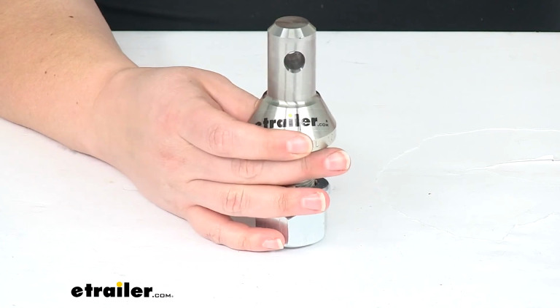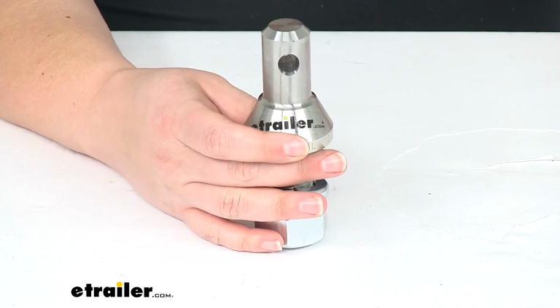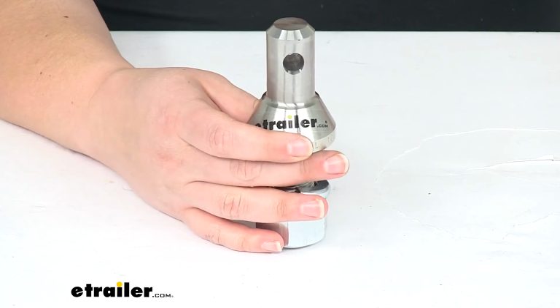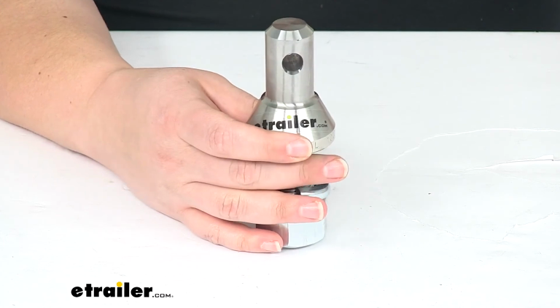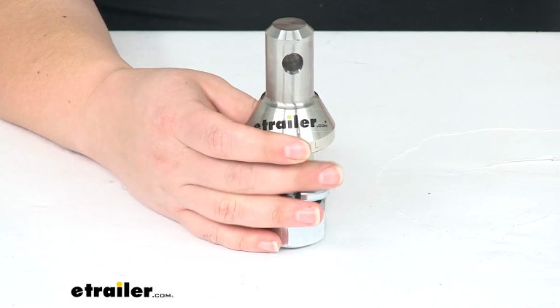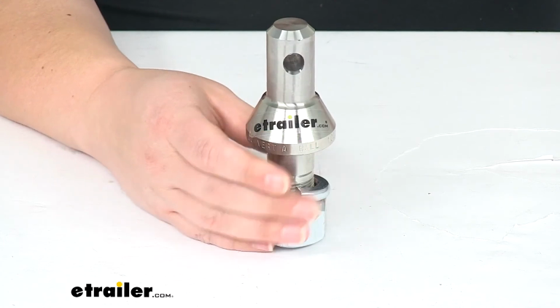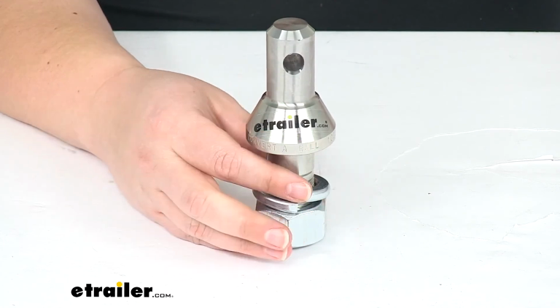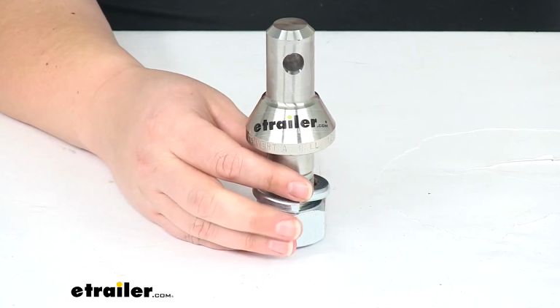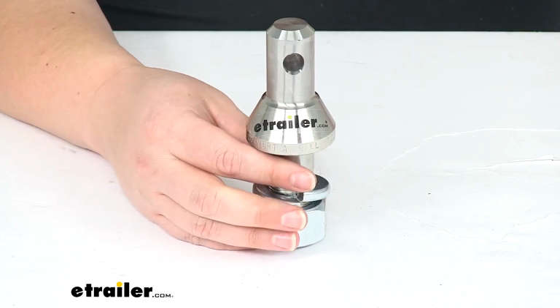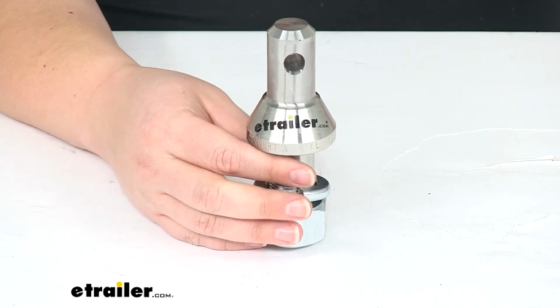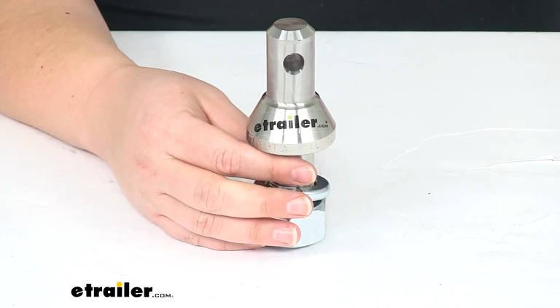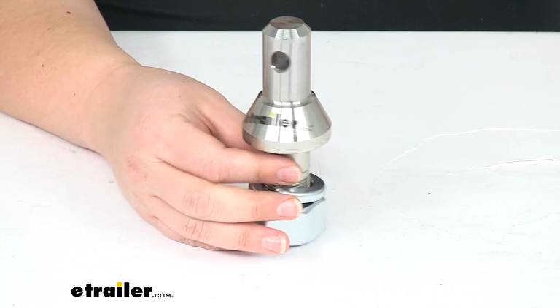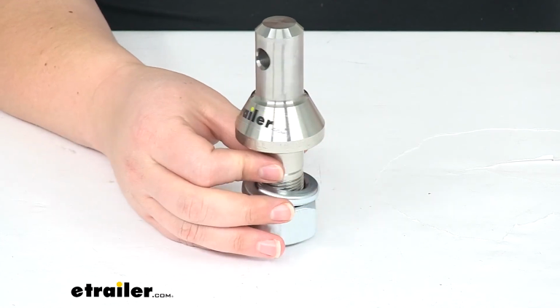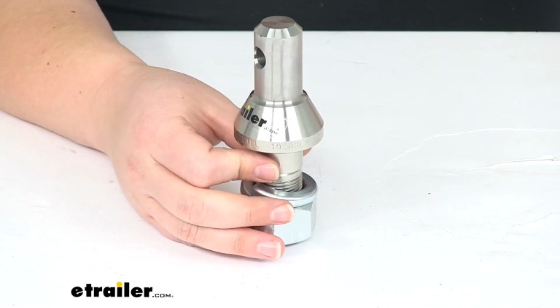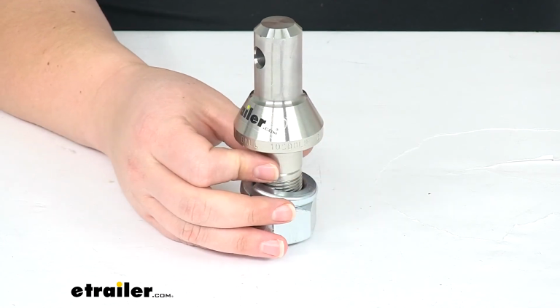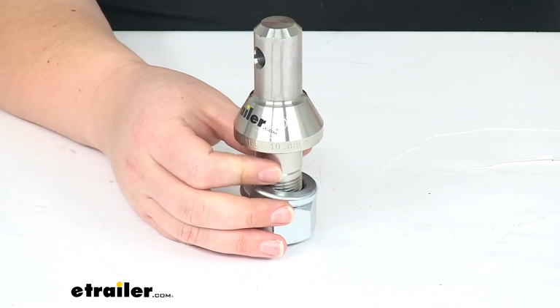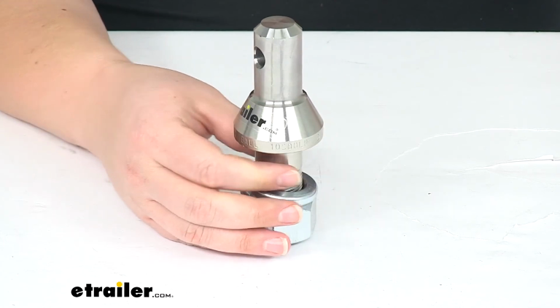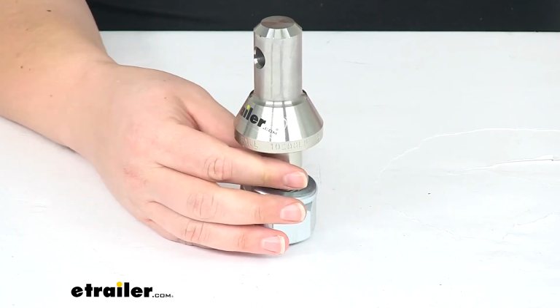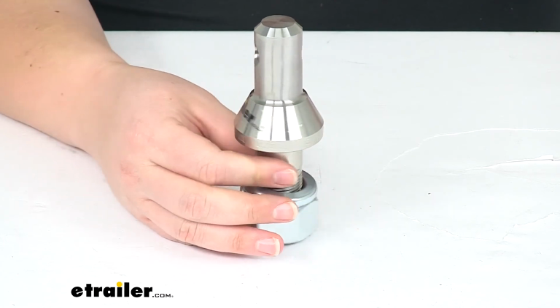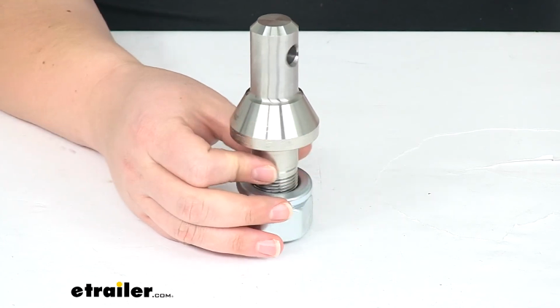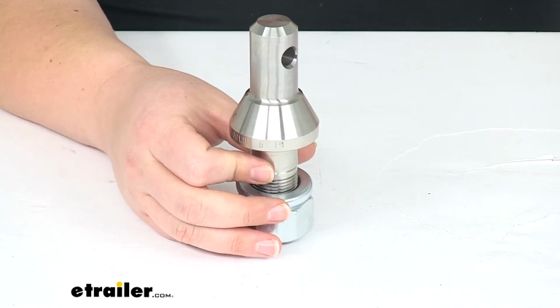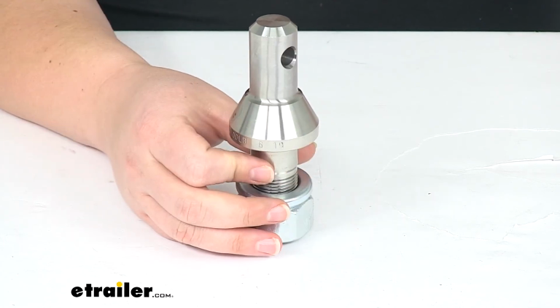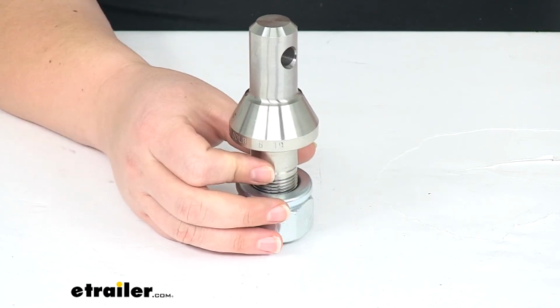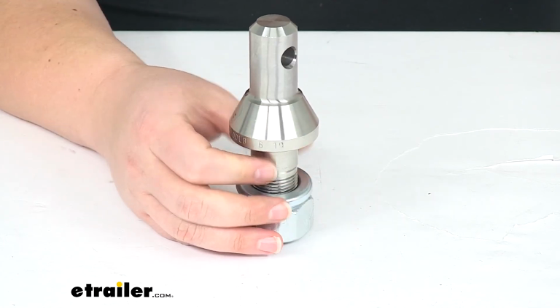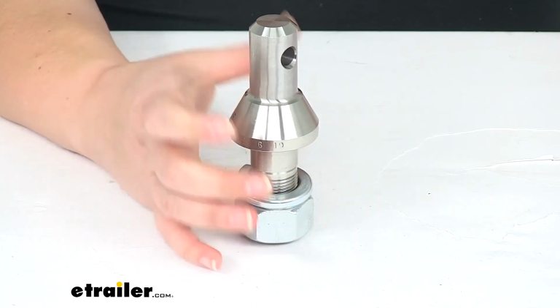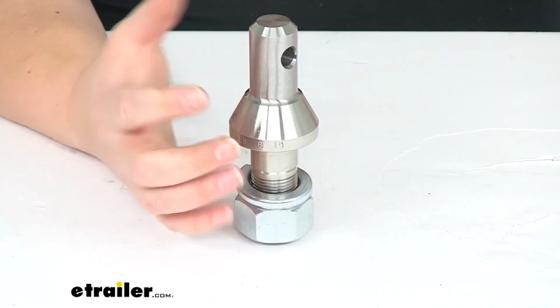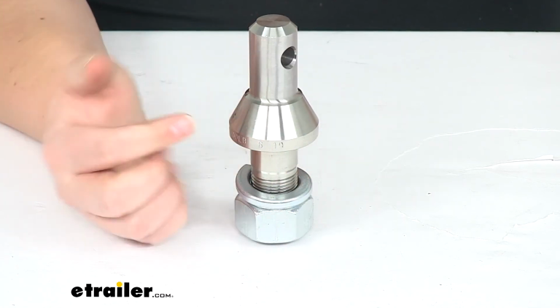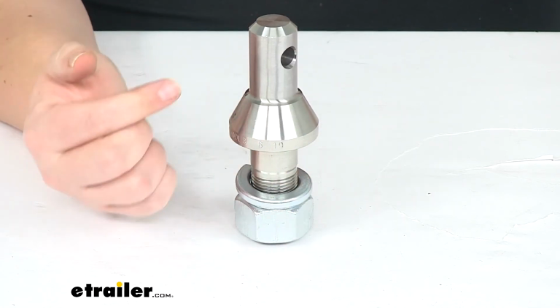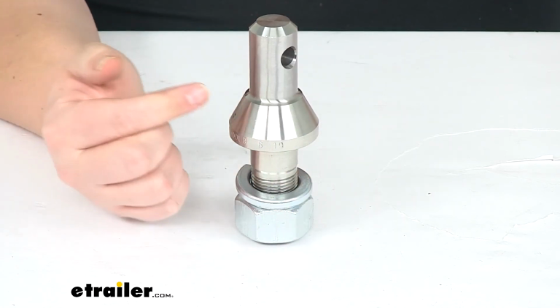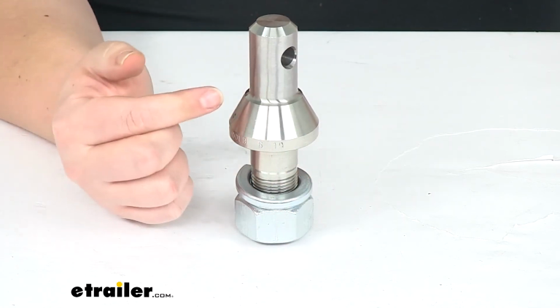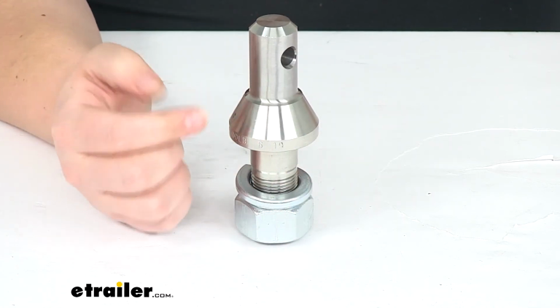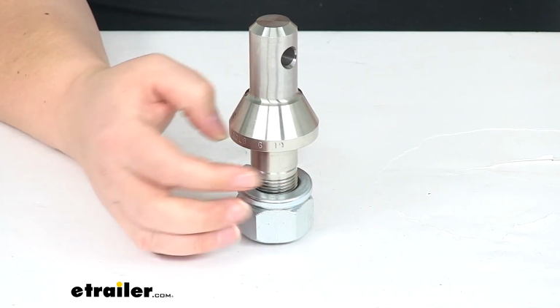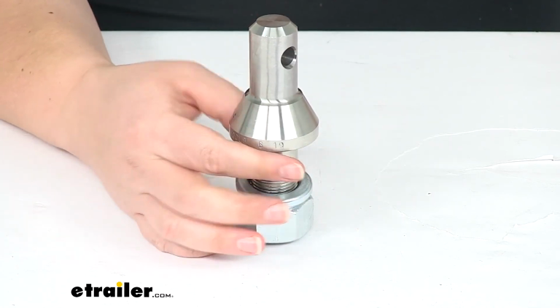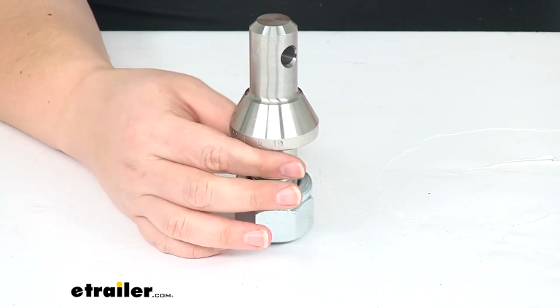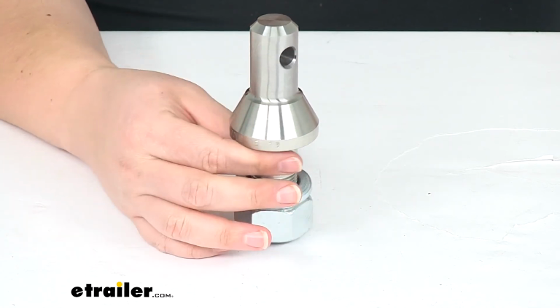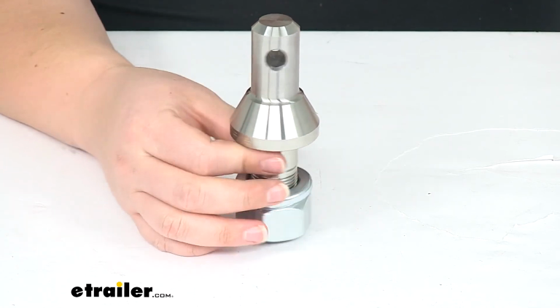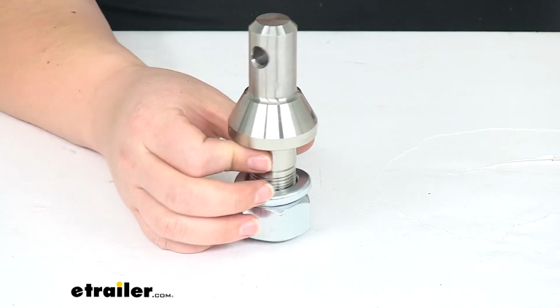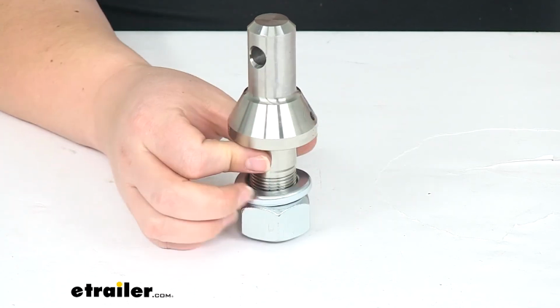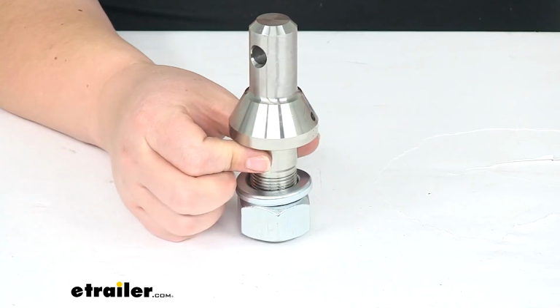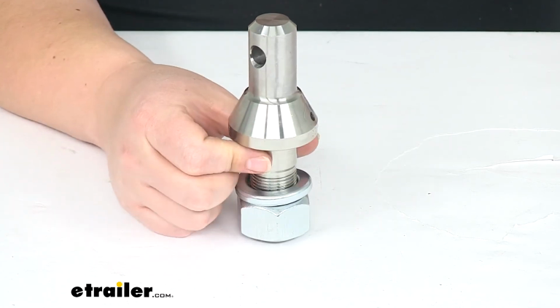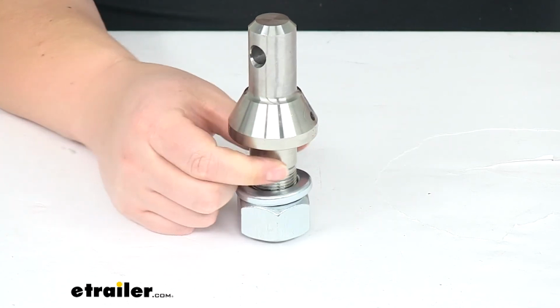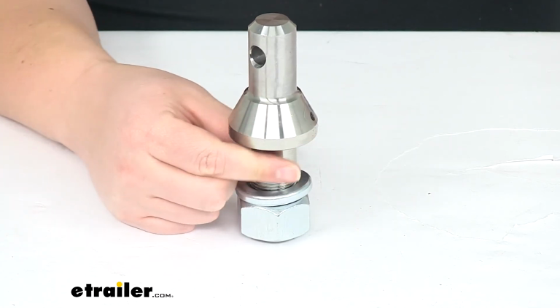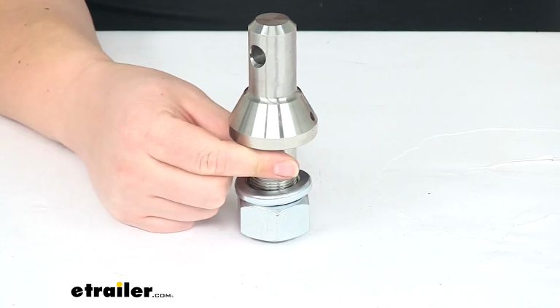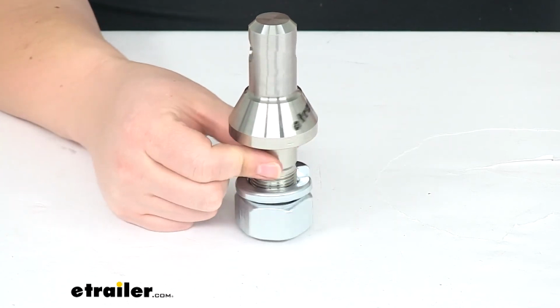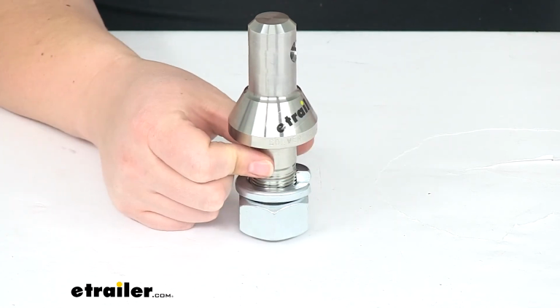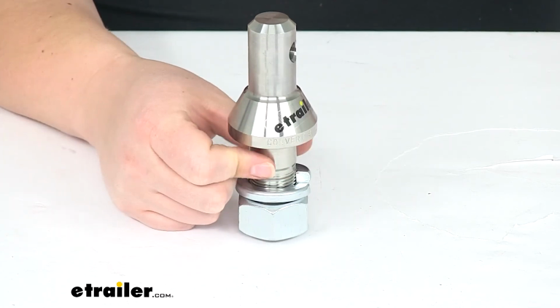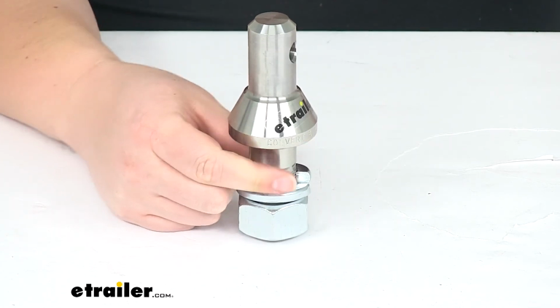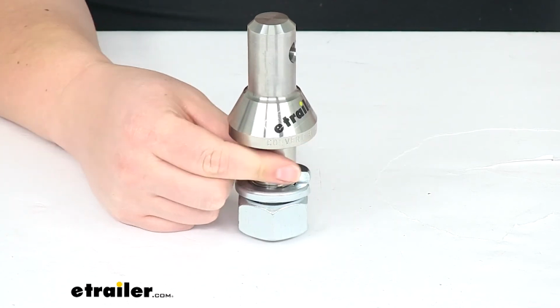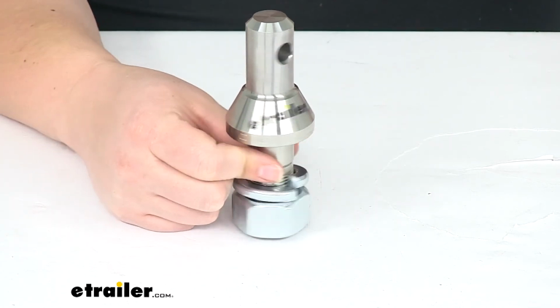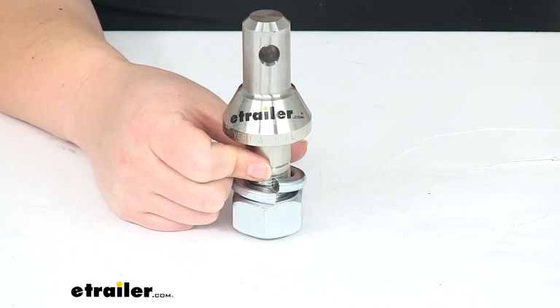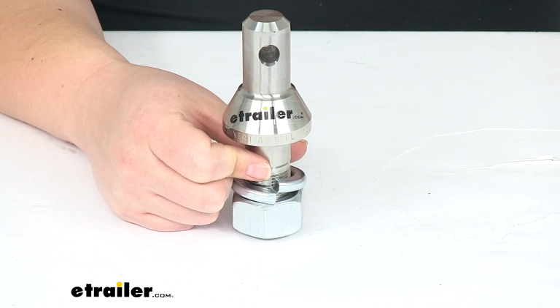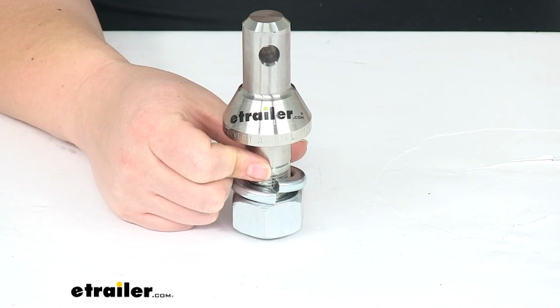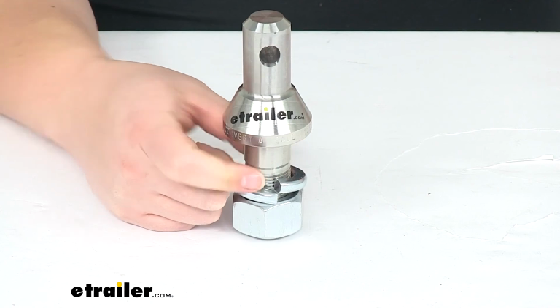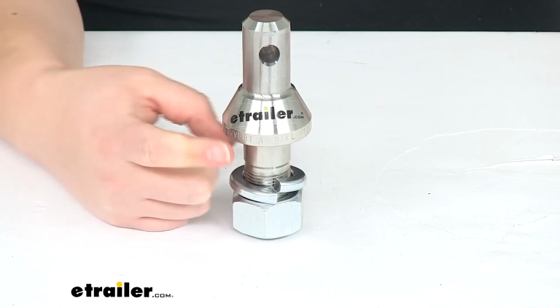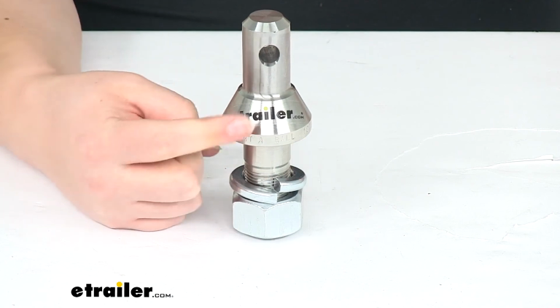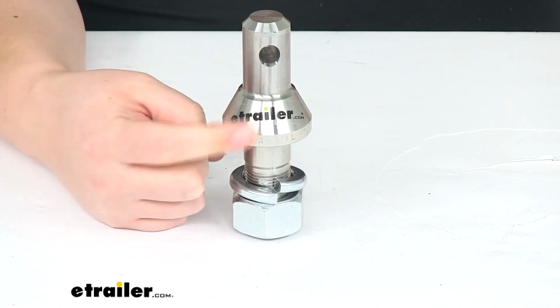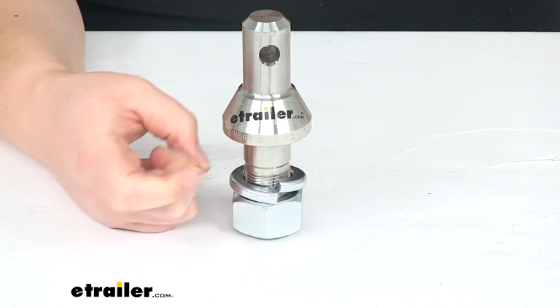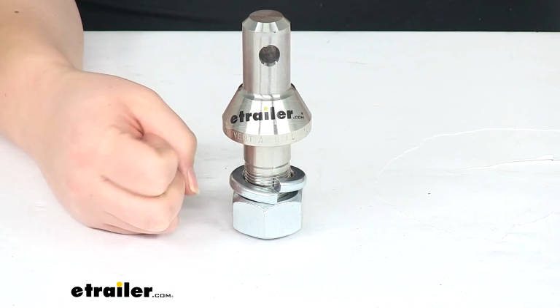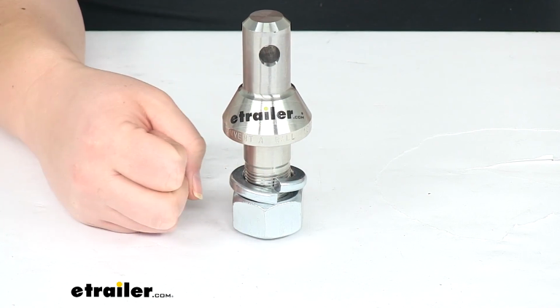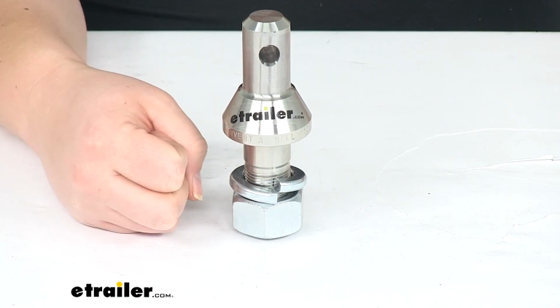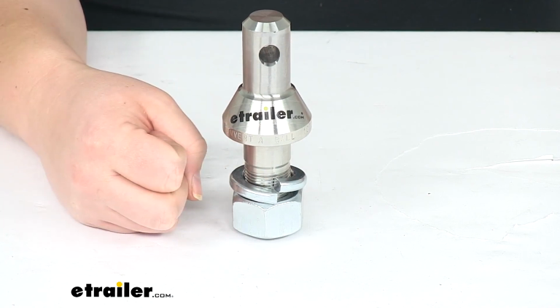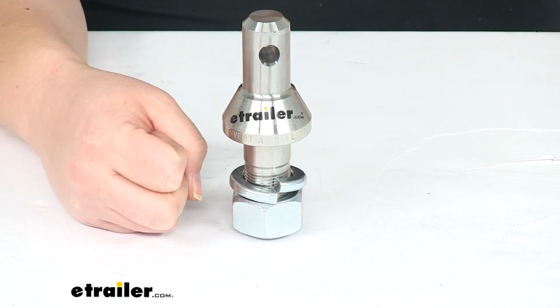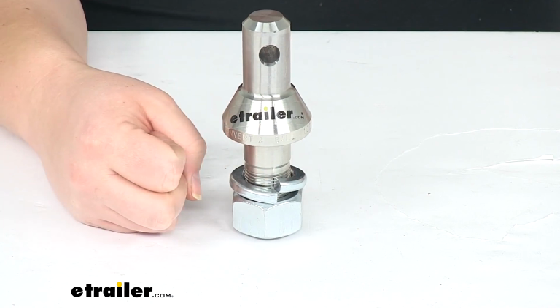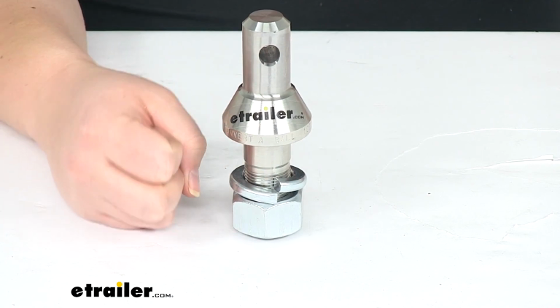That's pretty much going to do it for our look at the Convertible shank. You can find all the other accessories to go with this right here at eTrailer.com.